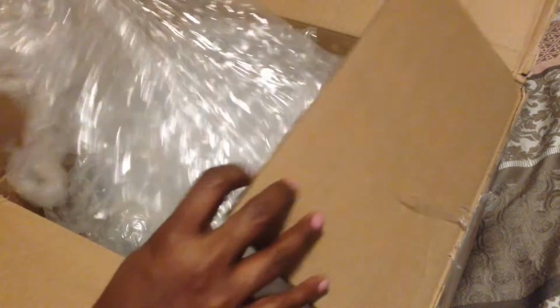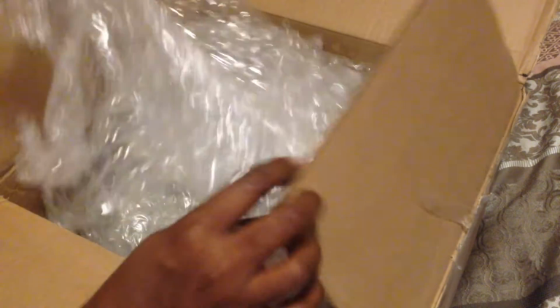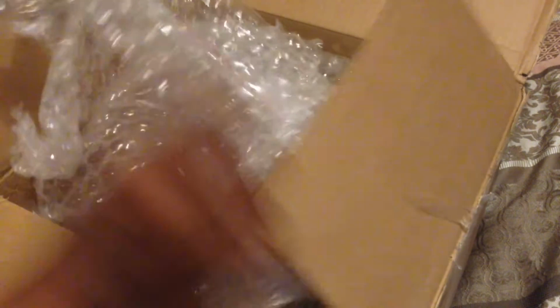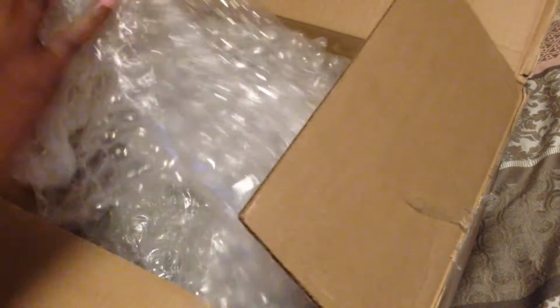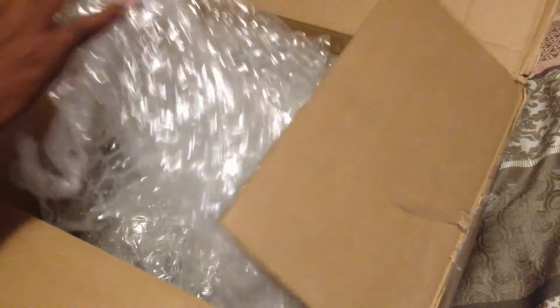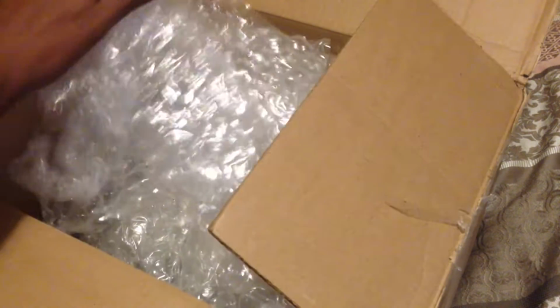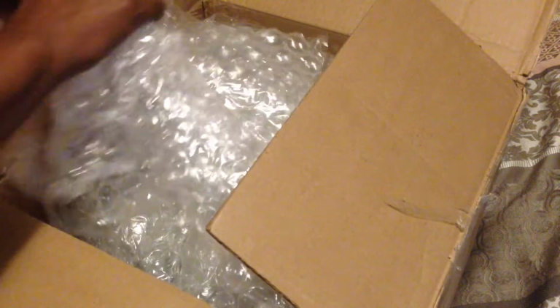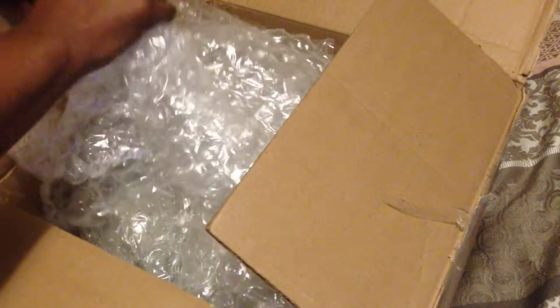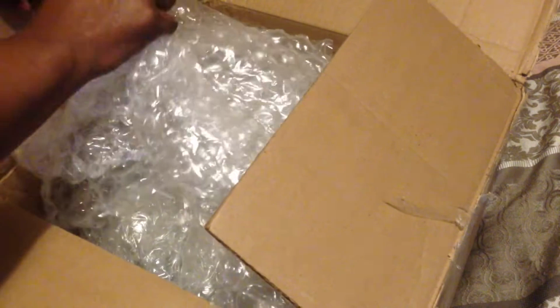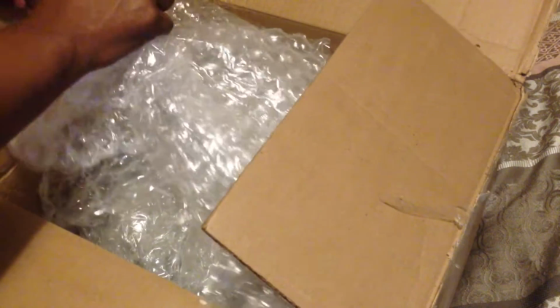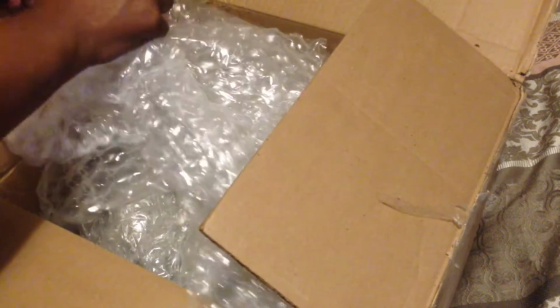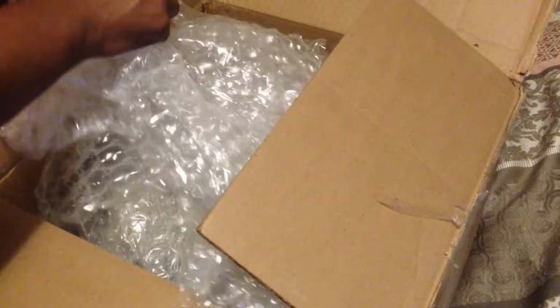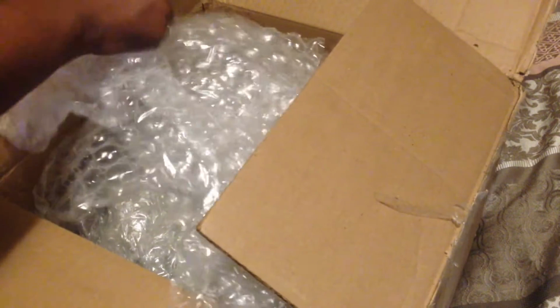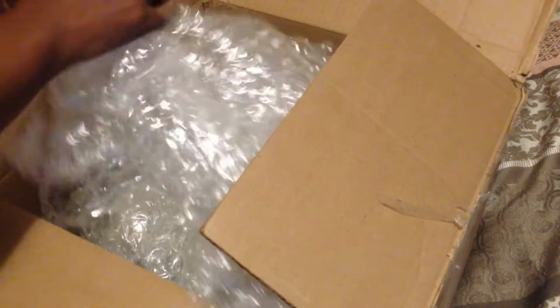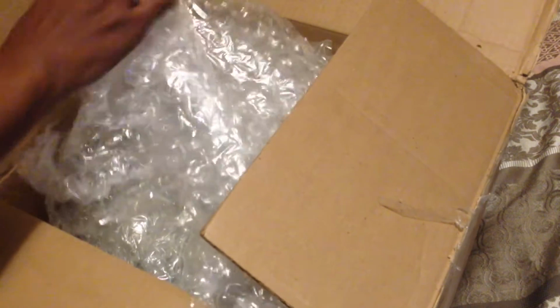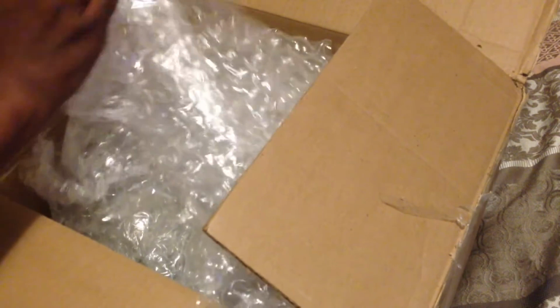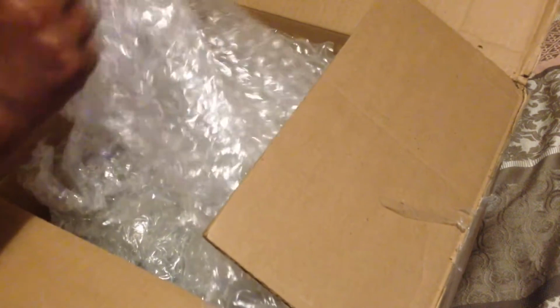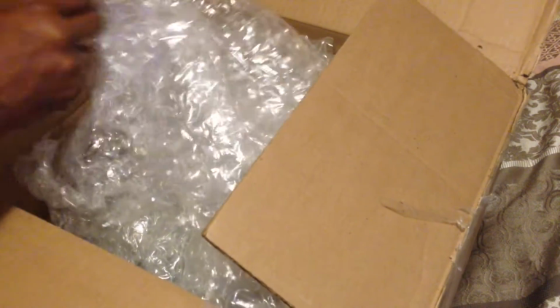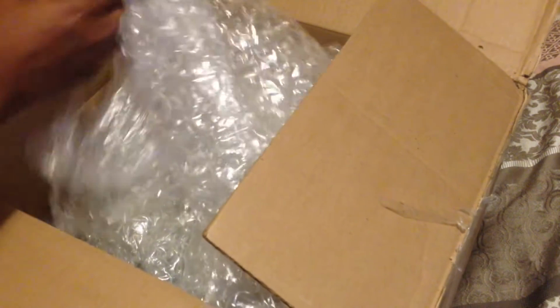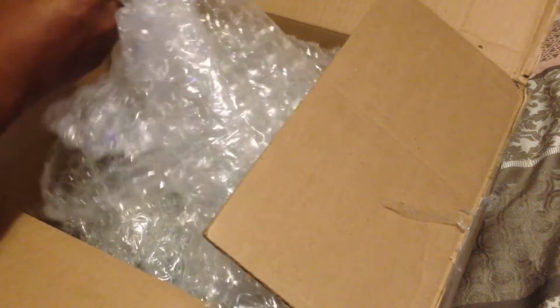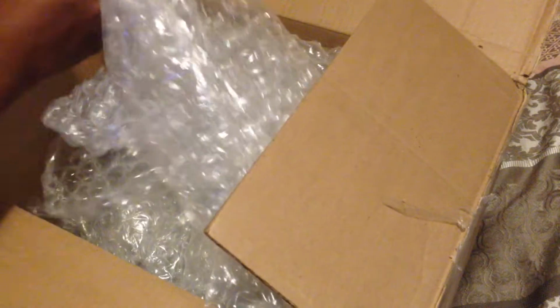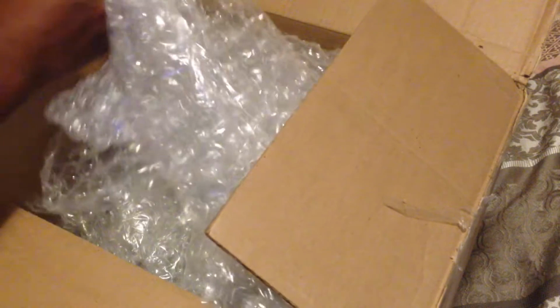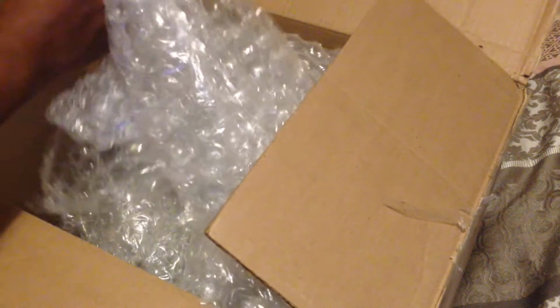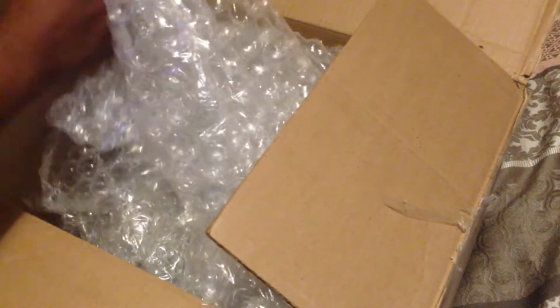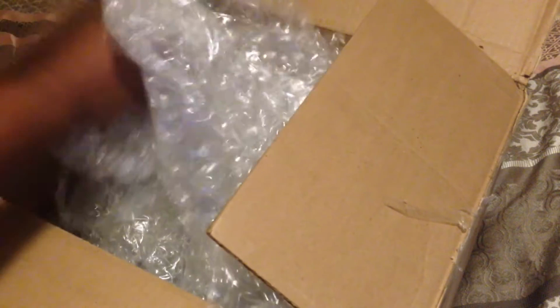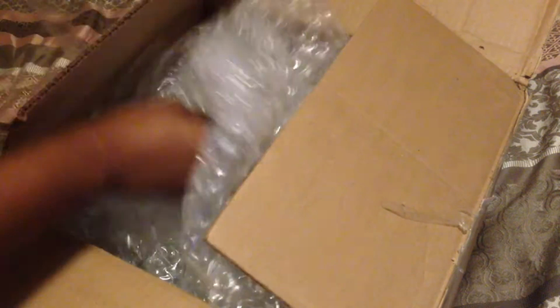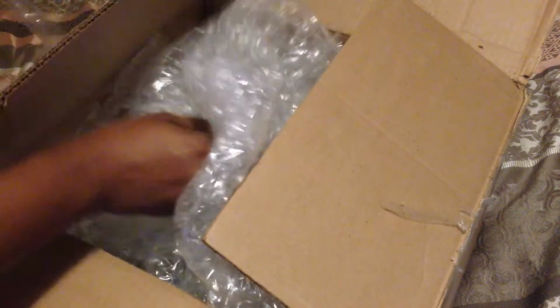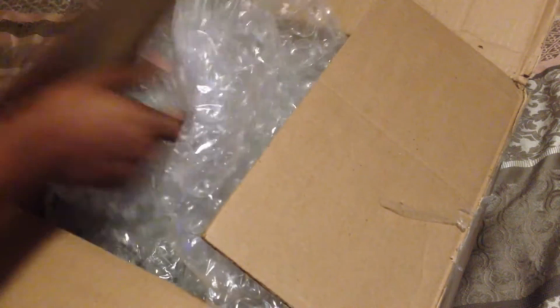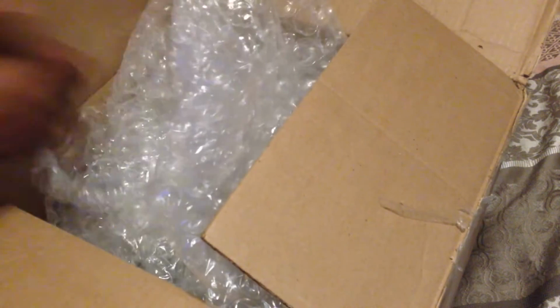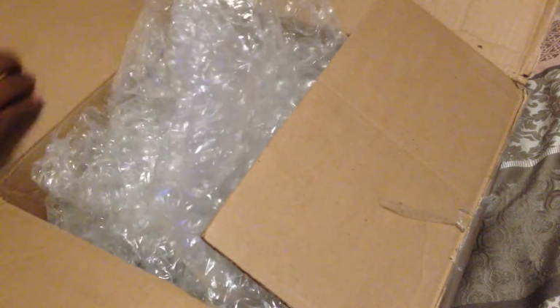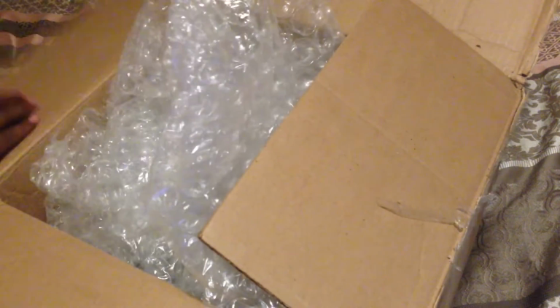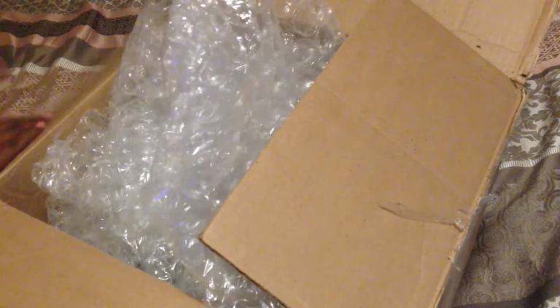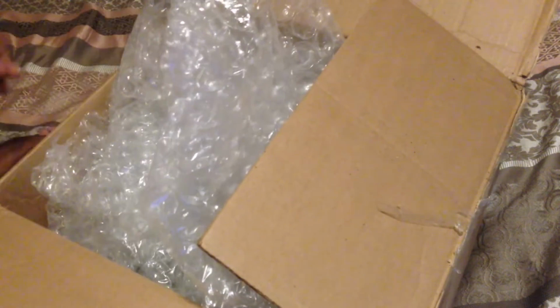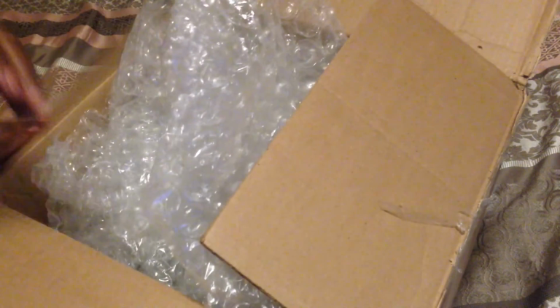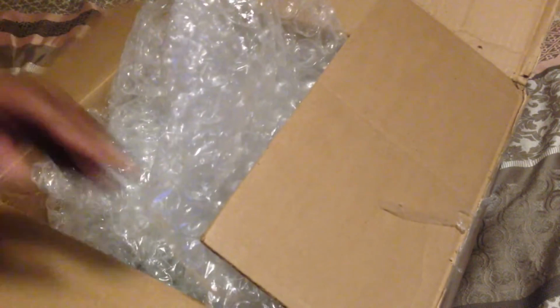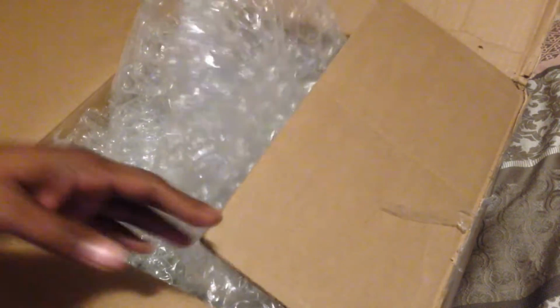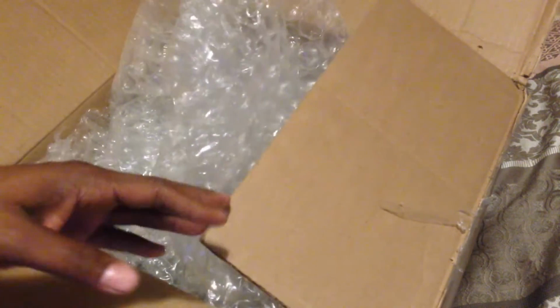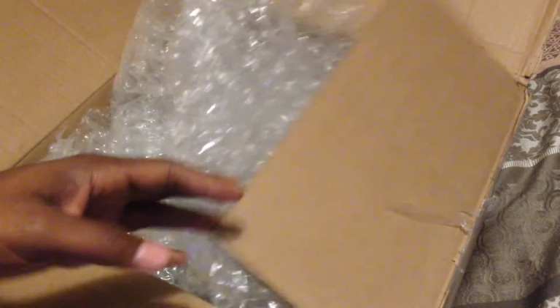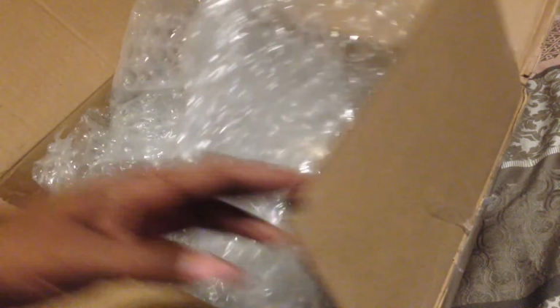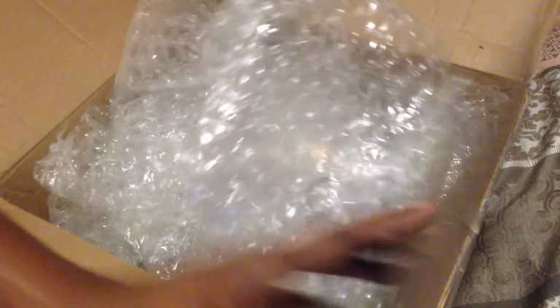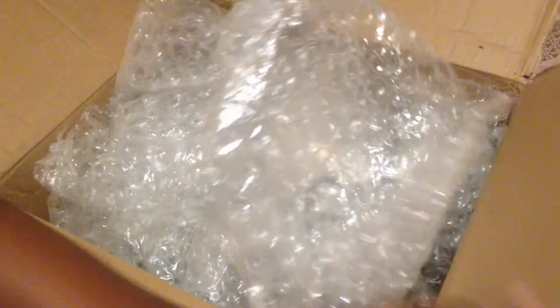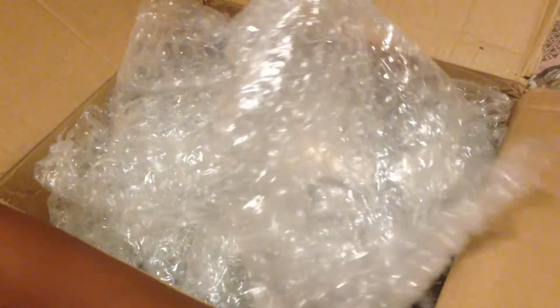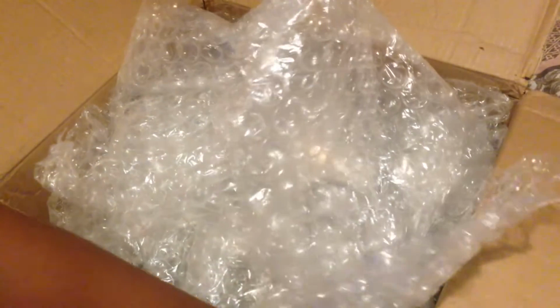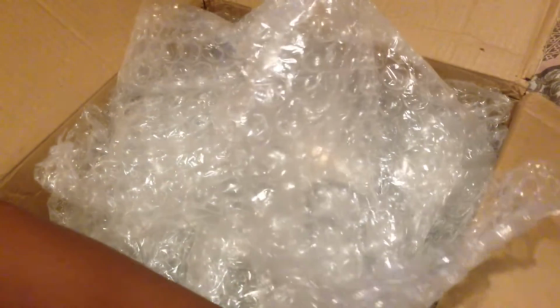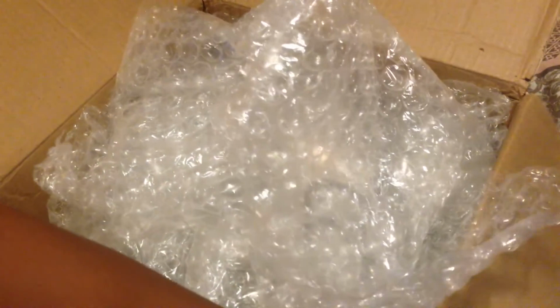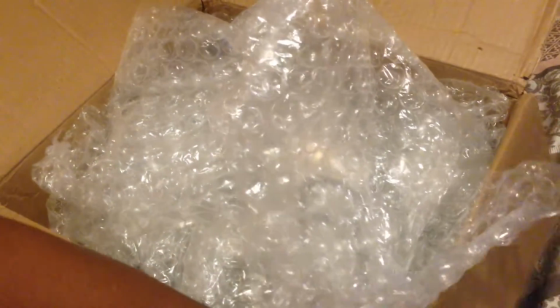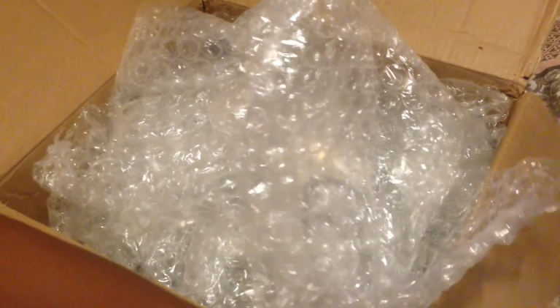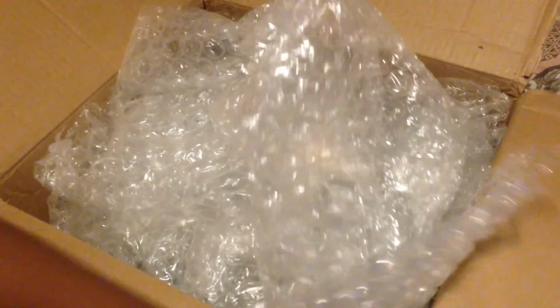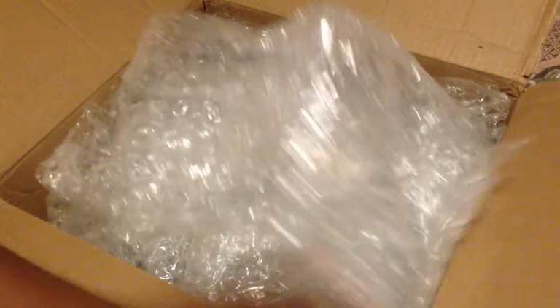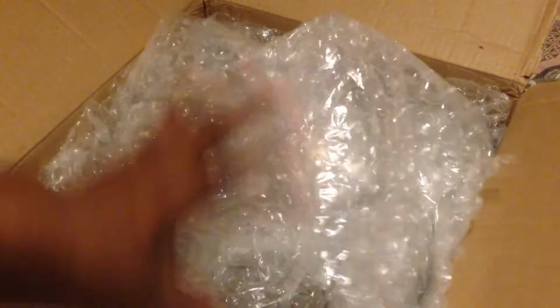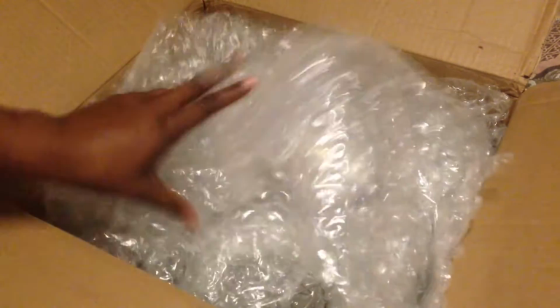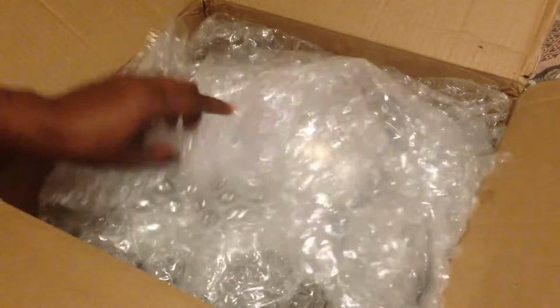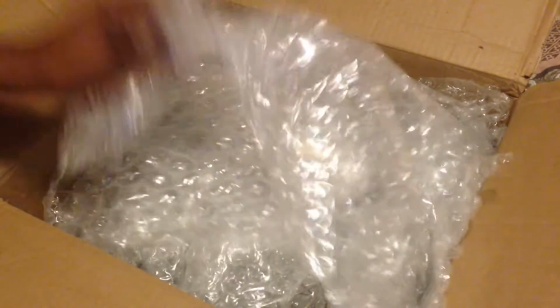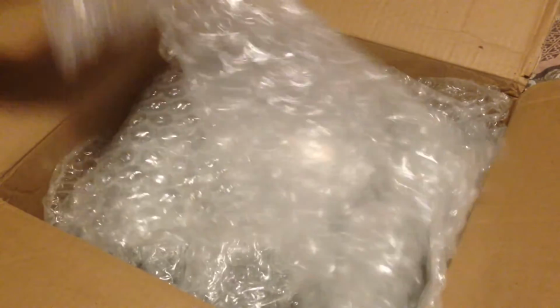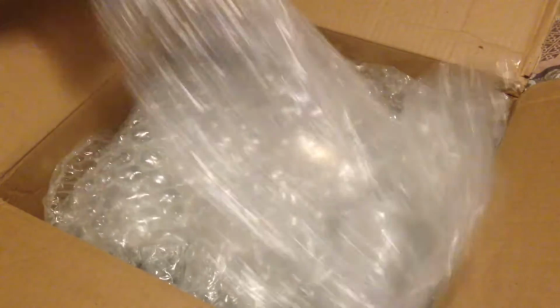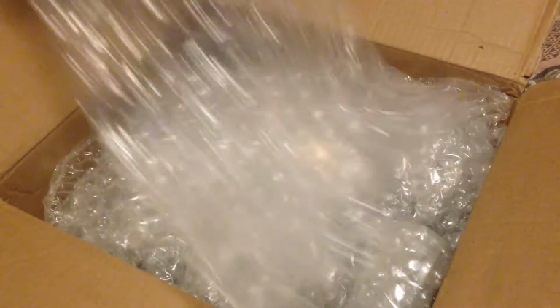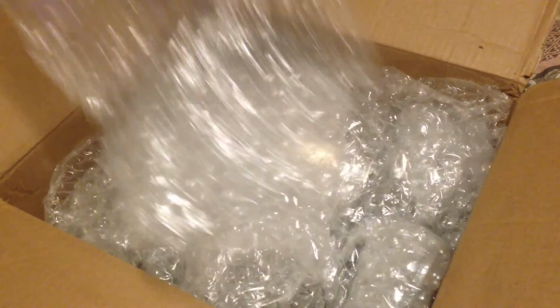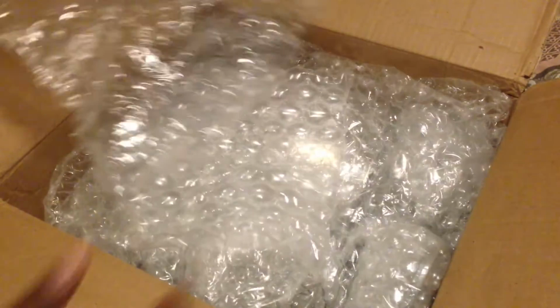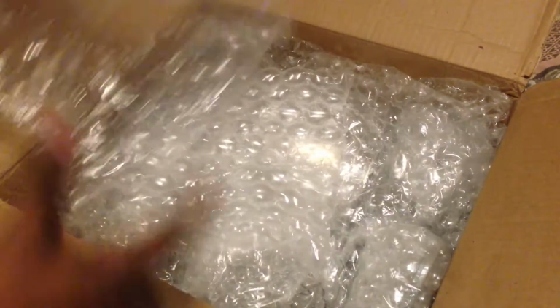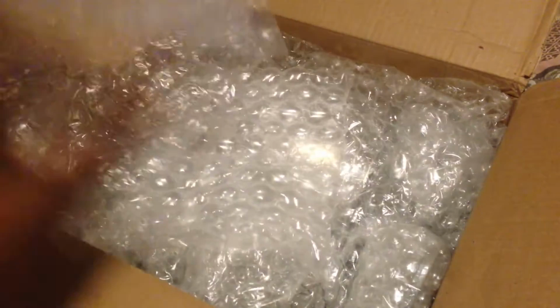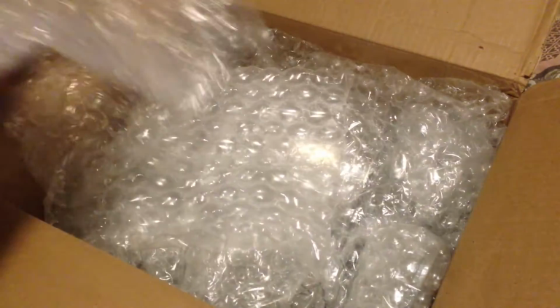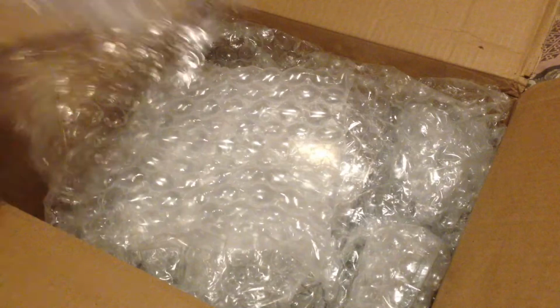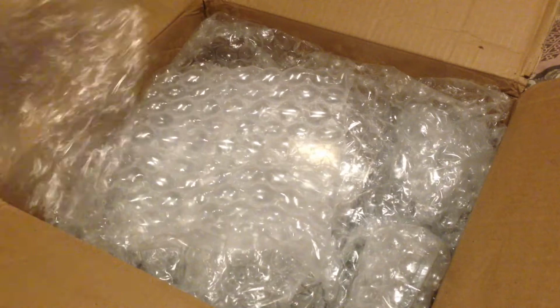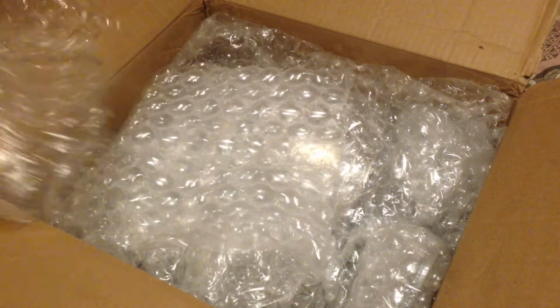Just getting through all this plastic wrap — this is not in the original packaging, so it's just a box and bubble tape.